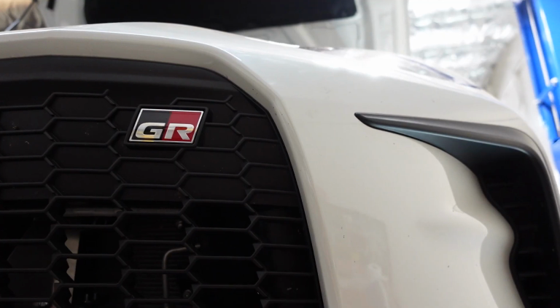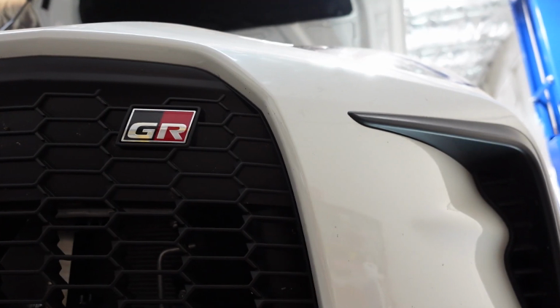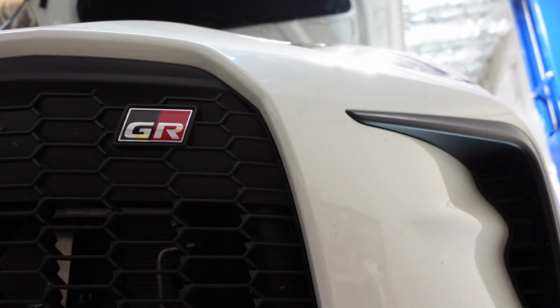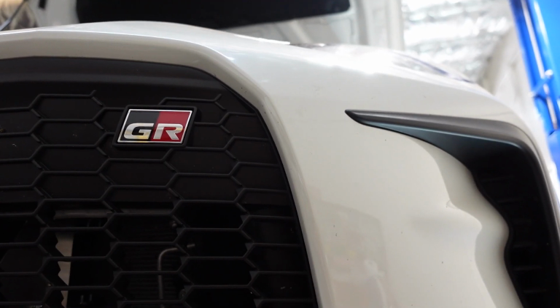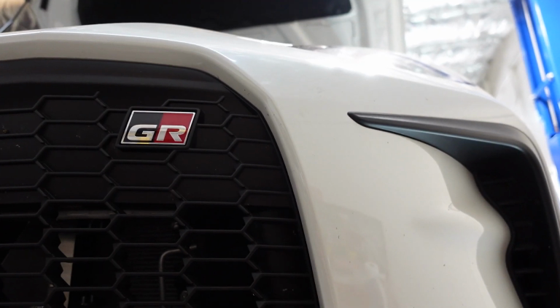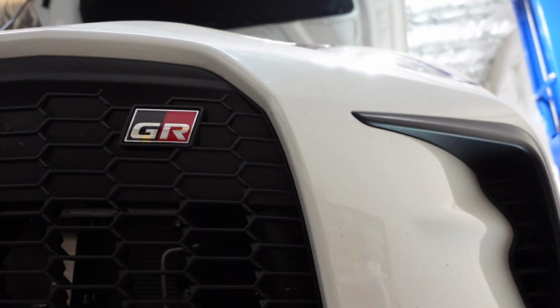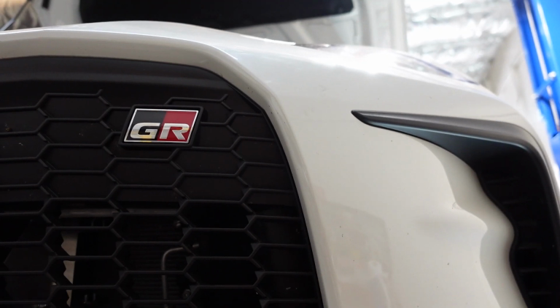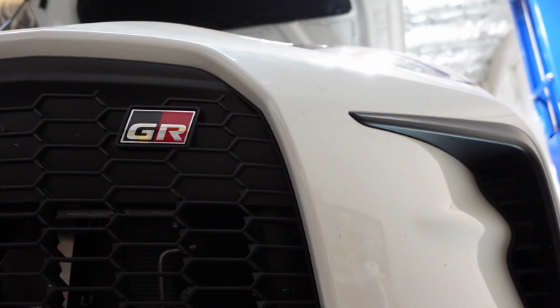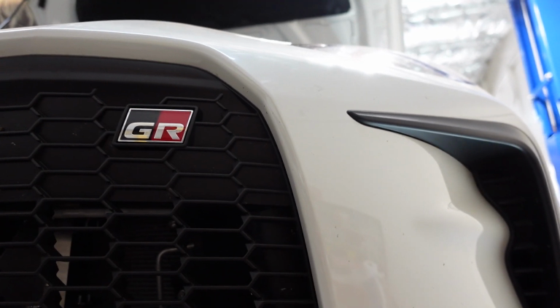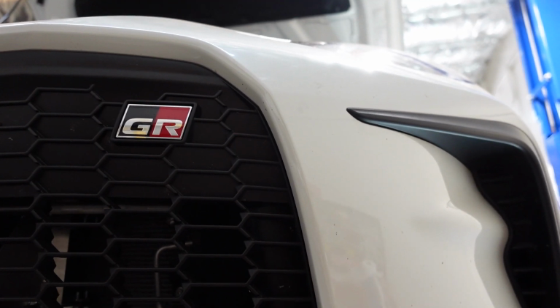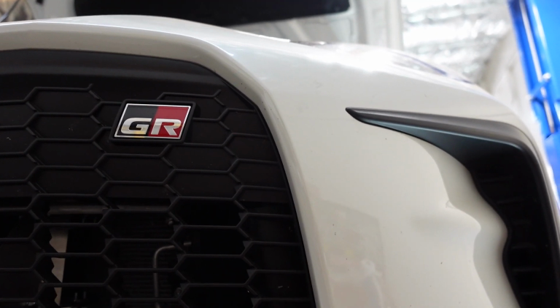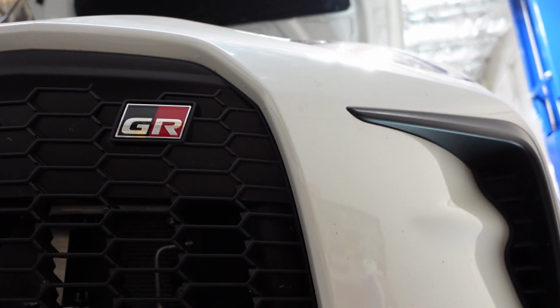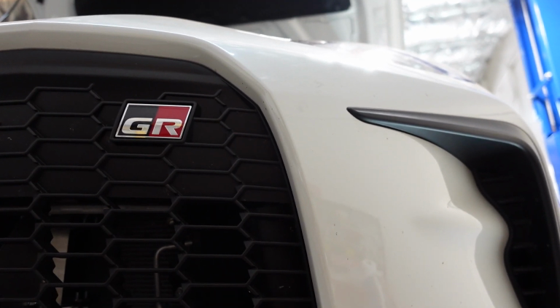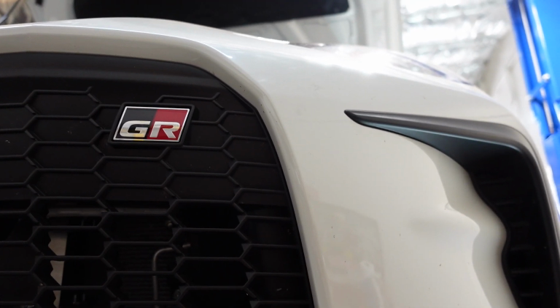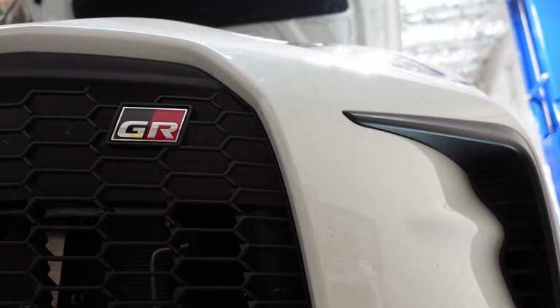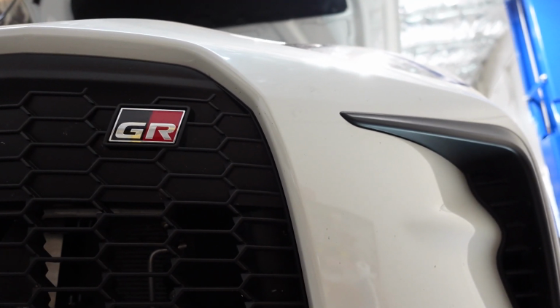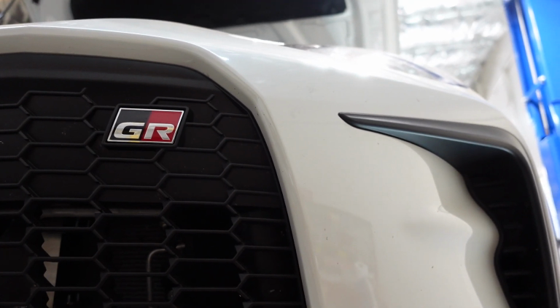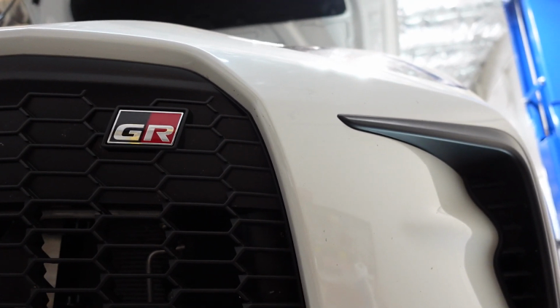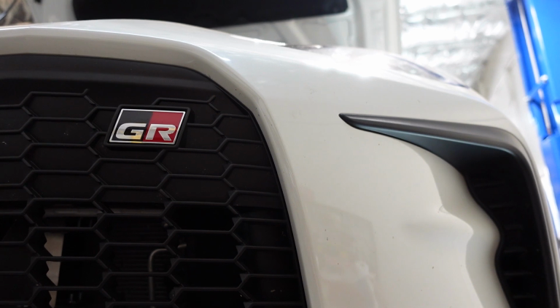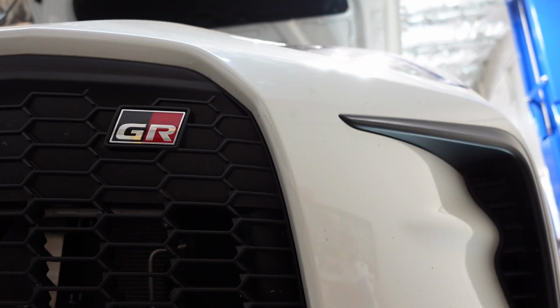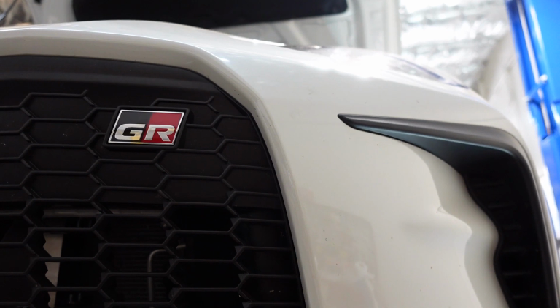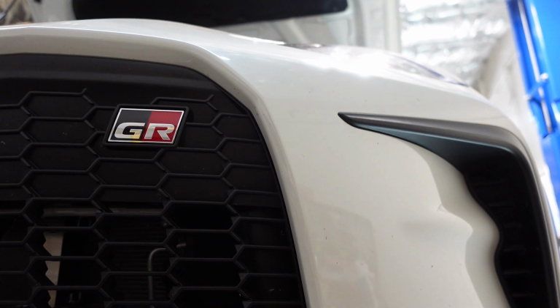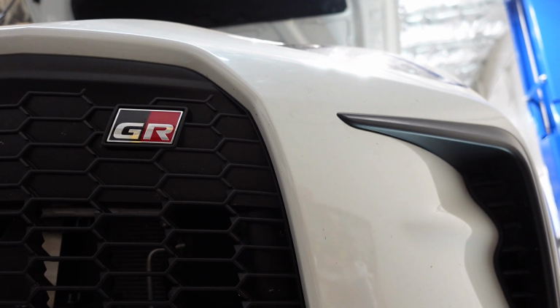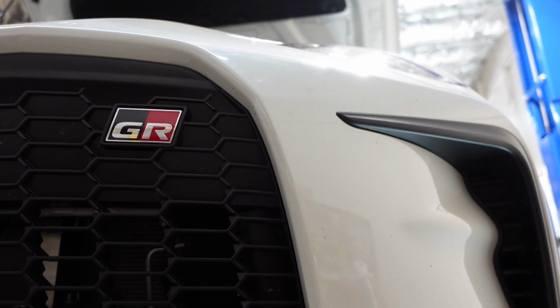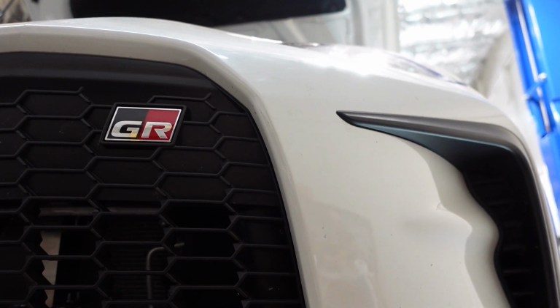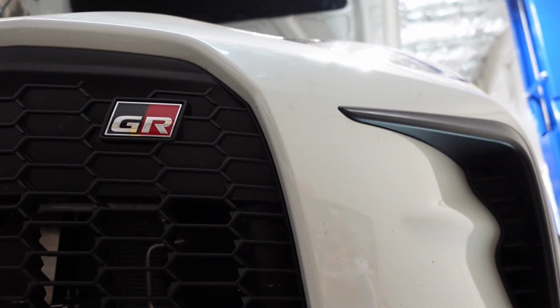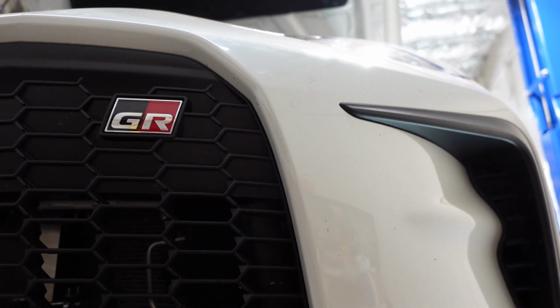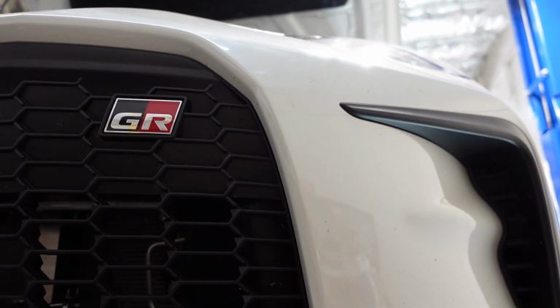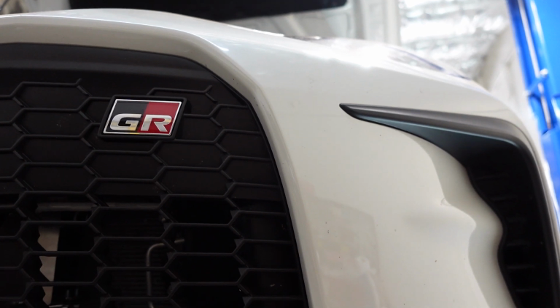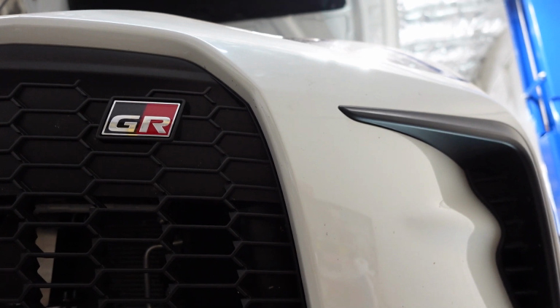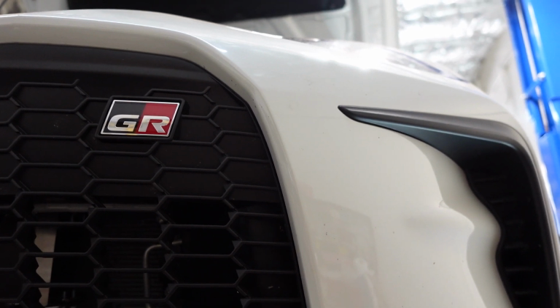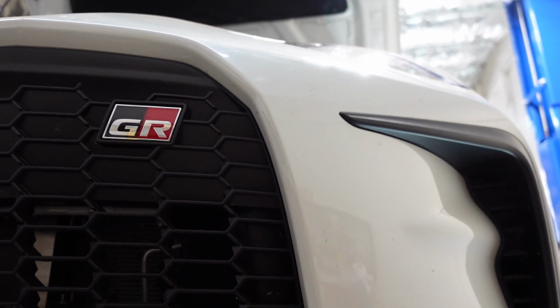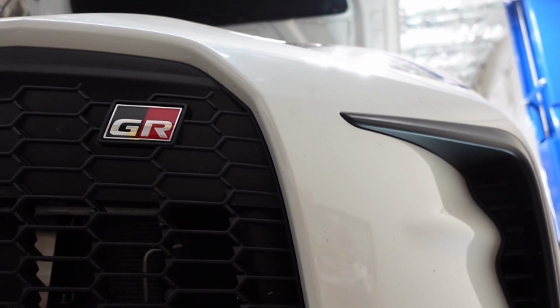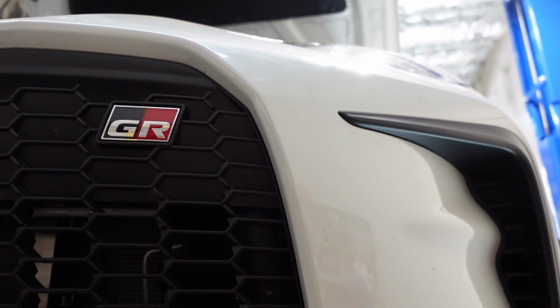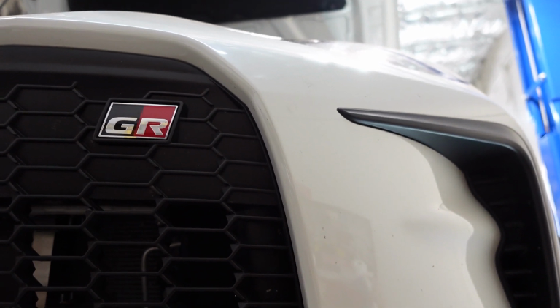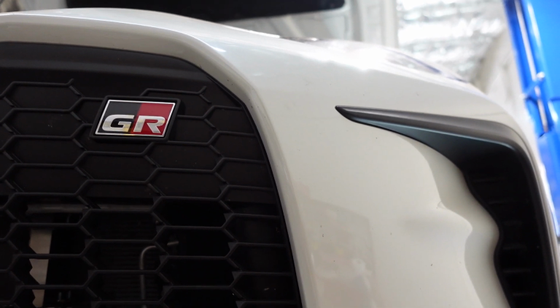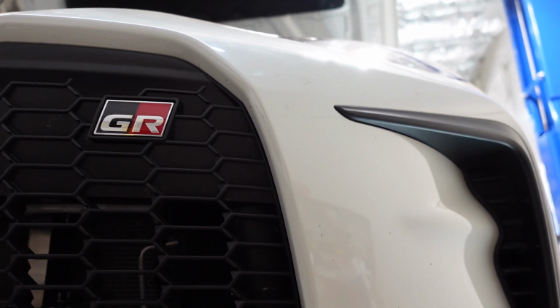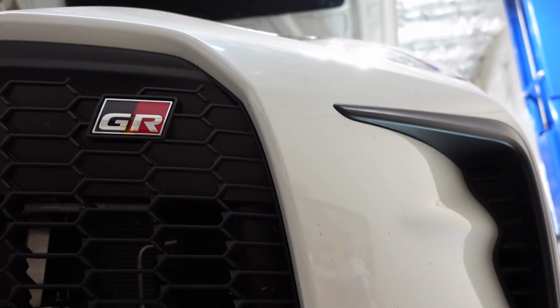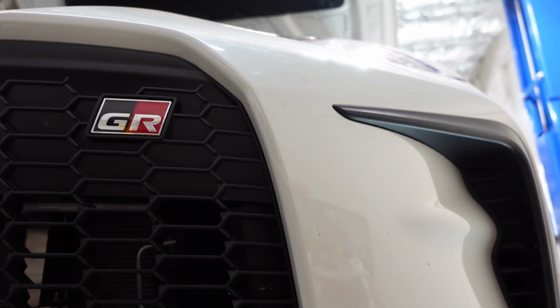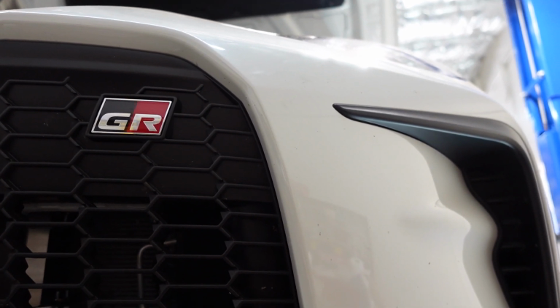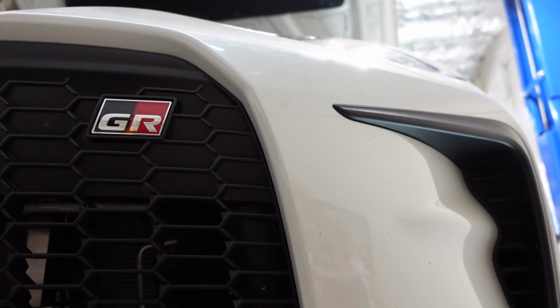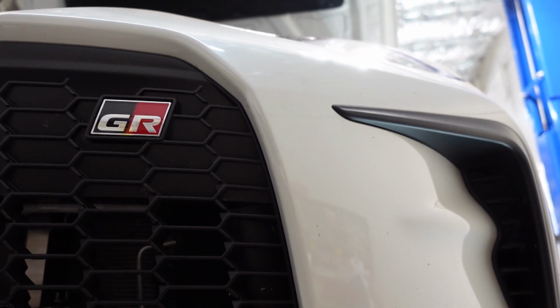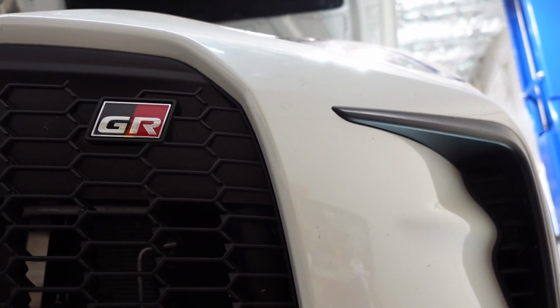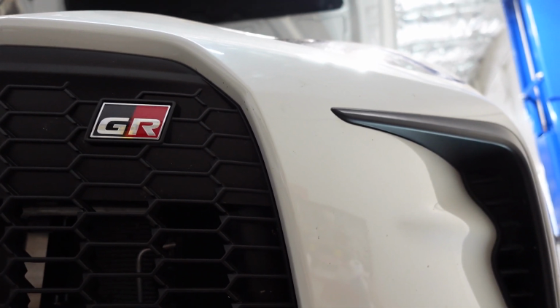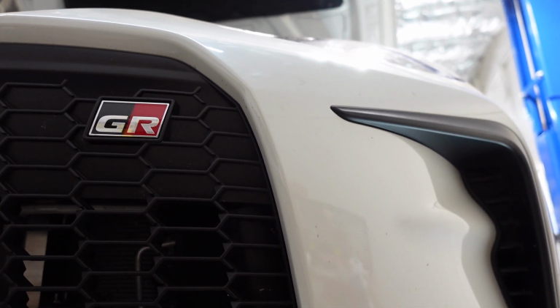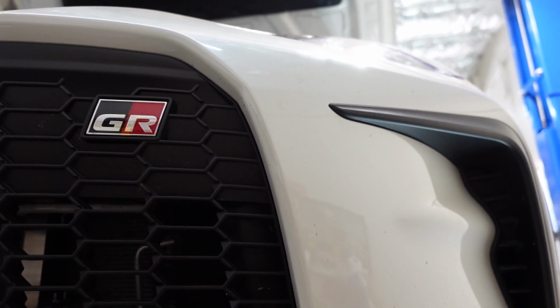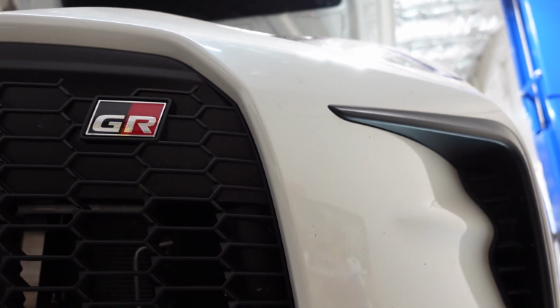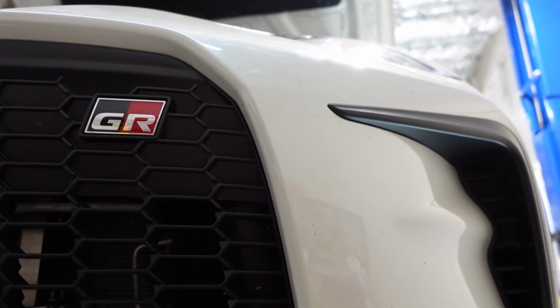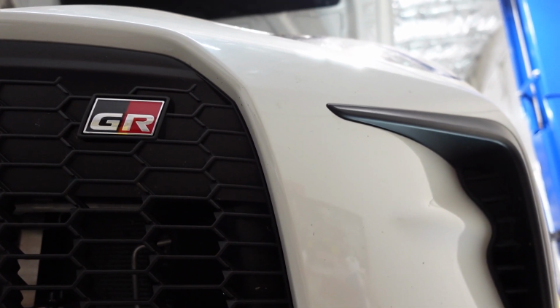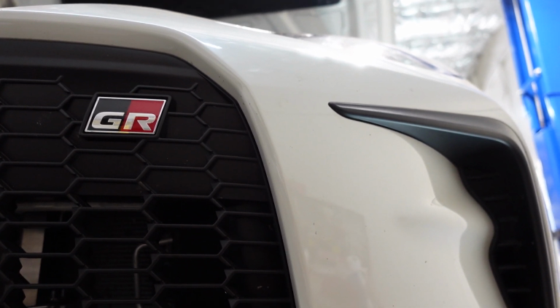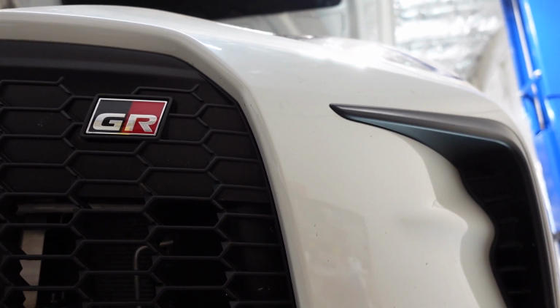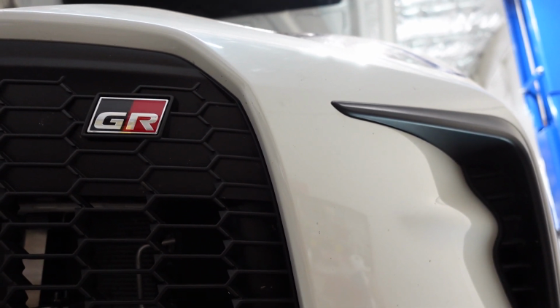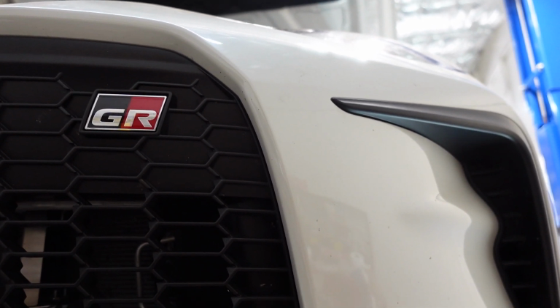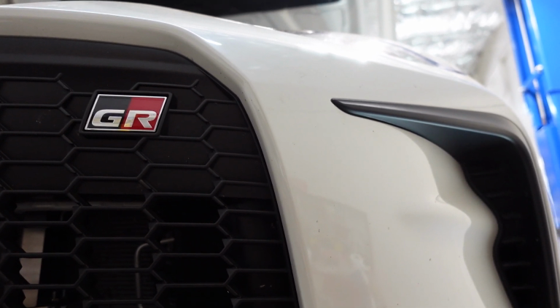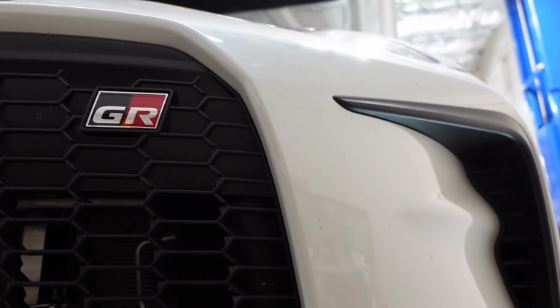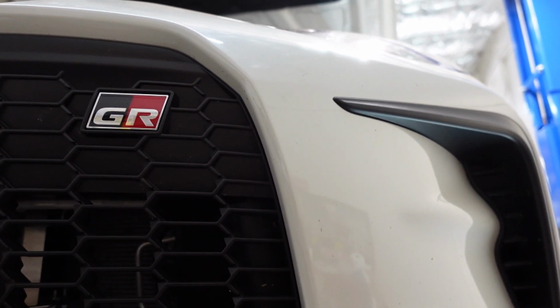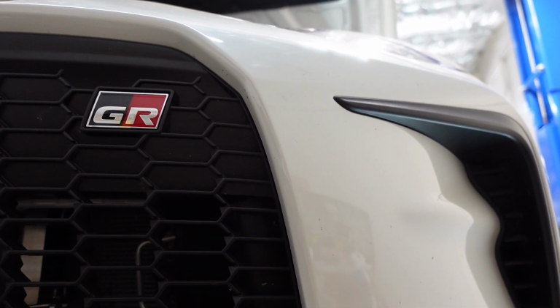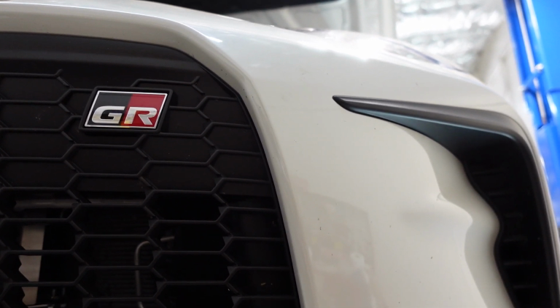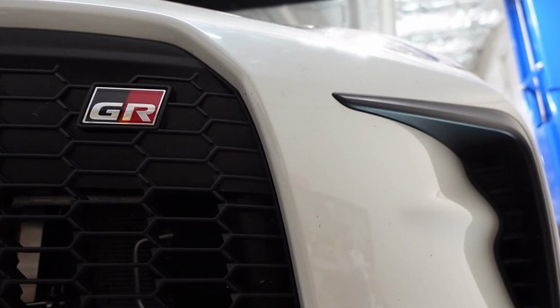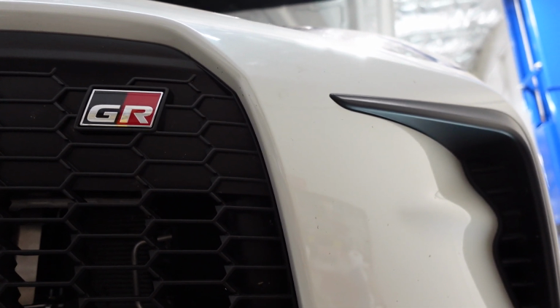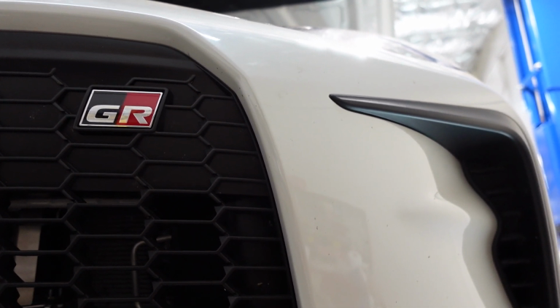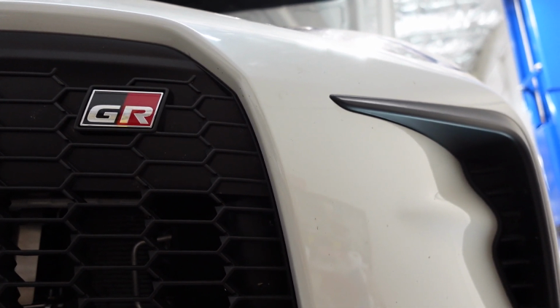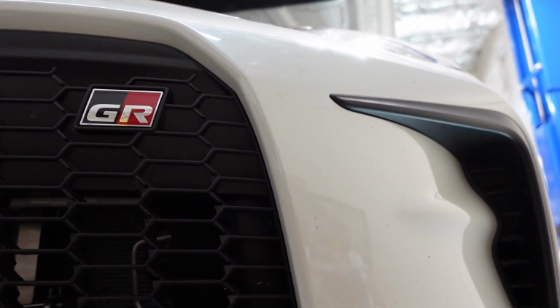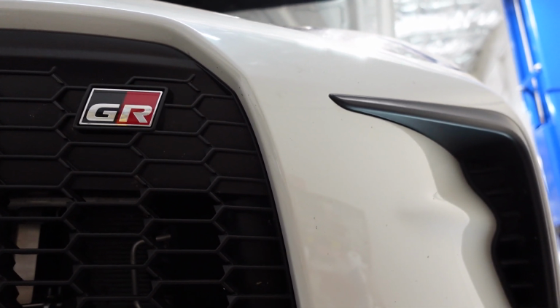2022 GR86 — this is a serious track customer. He decided not to screw around and we're just going to drop the oil pan today.